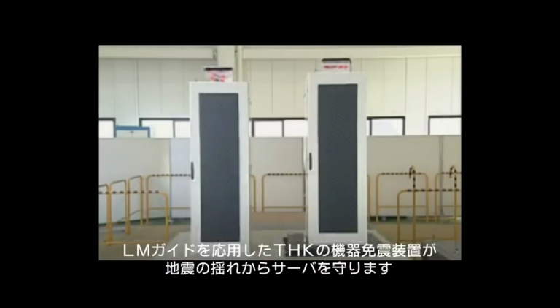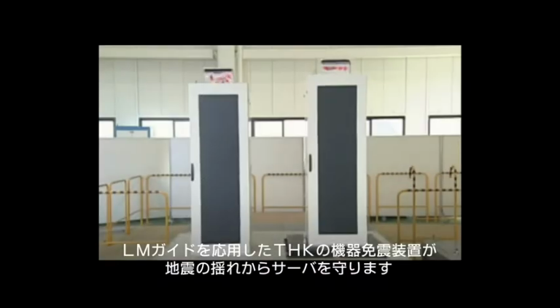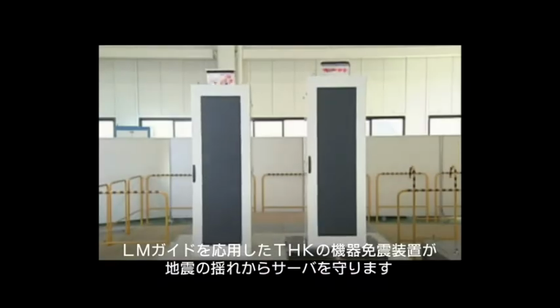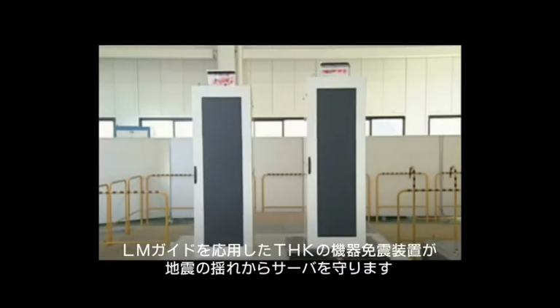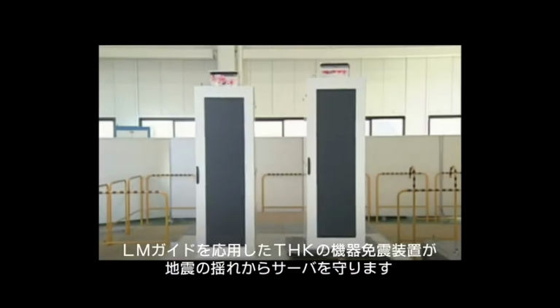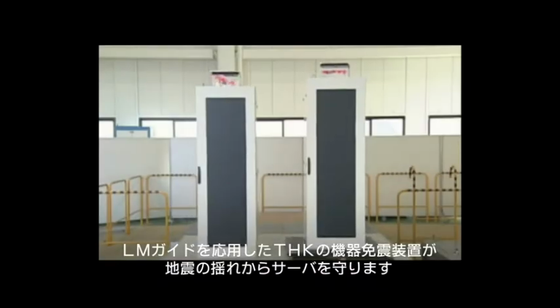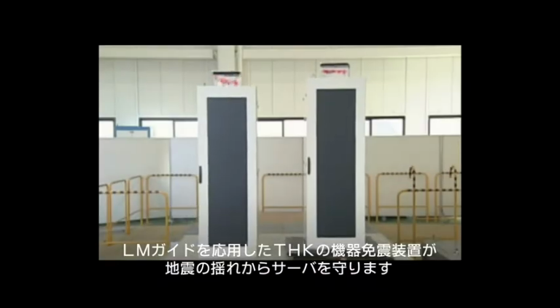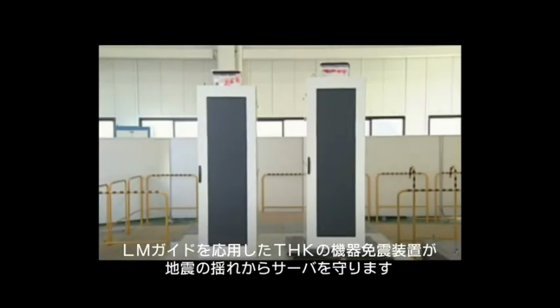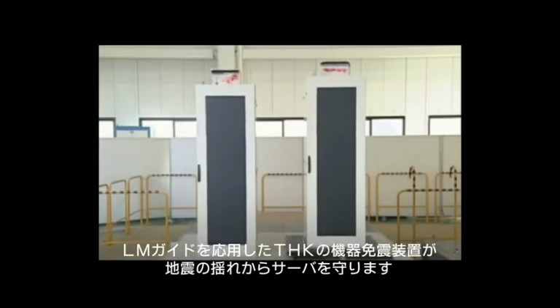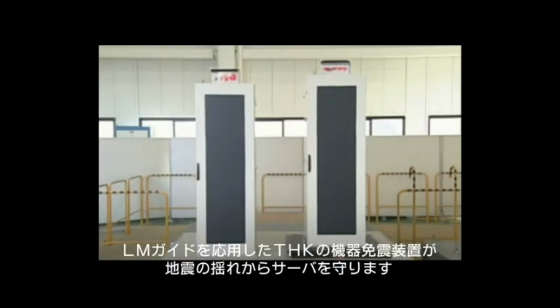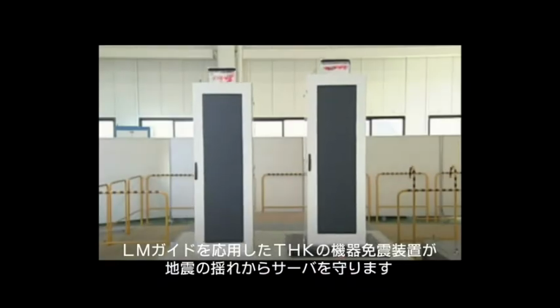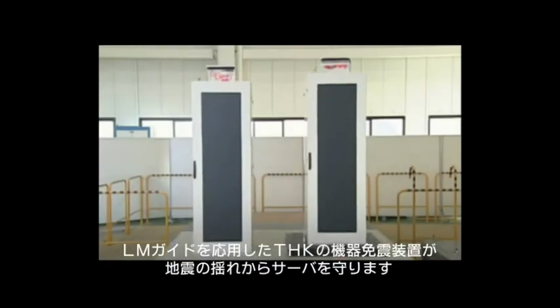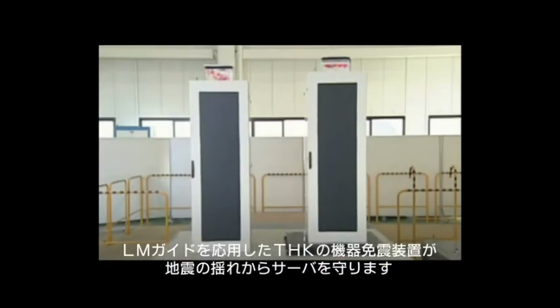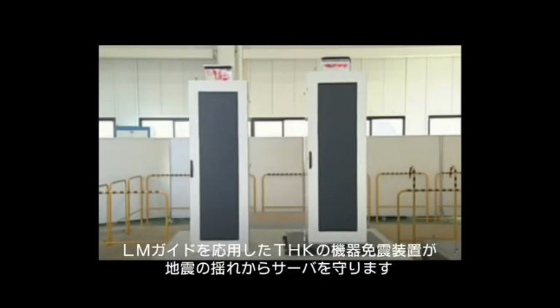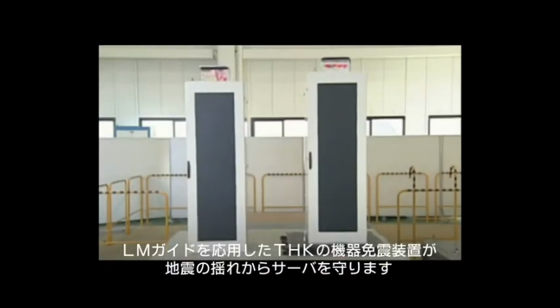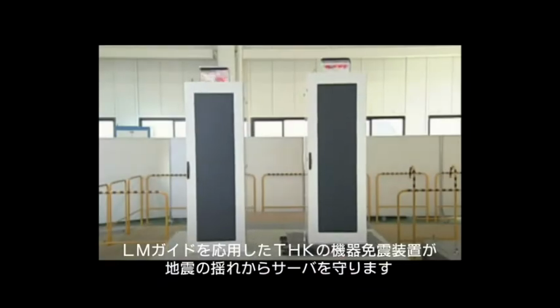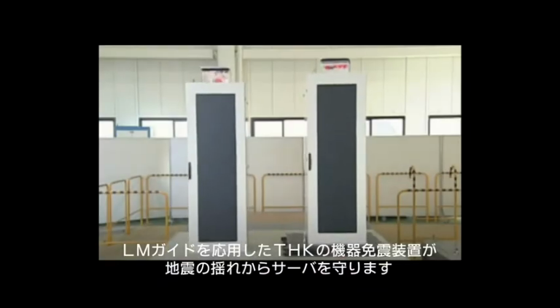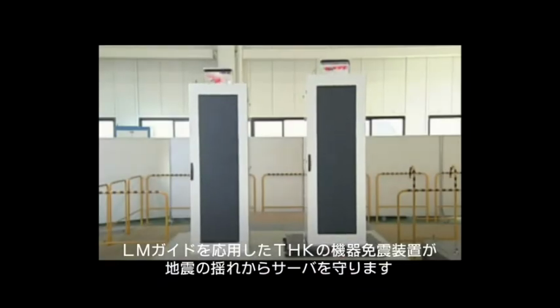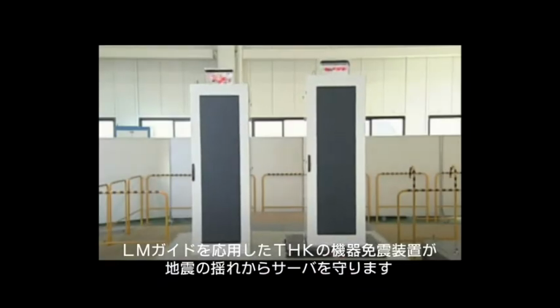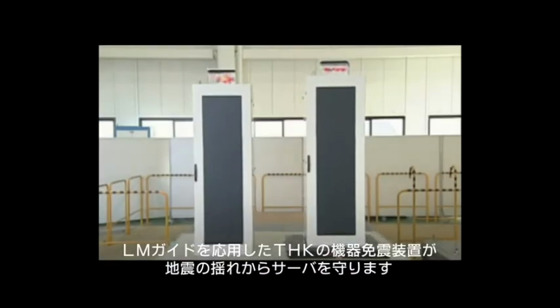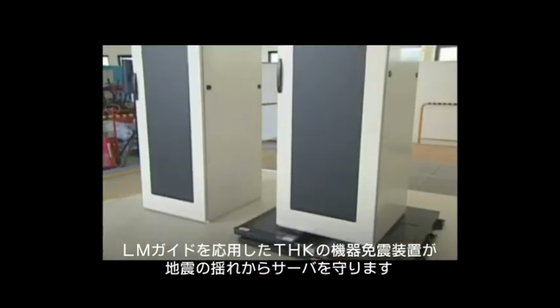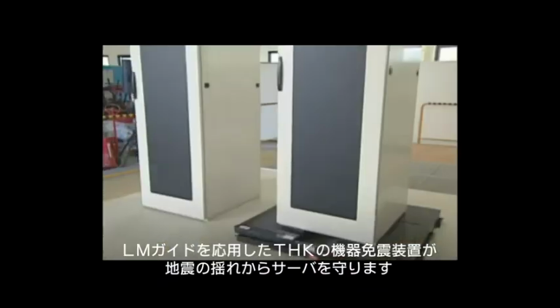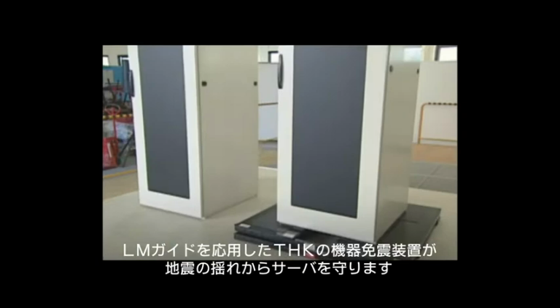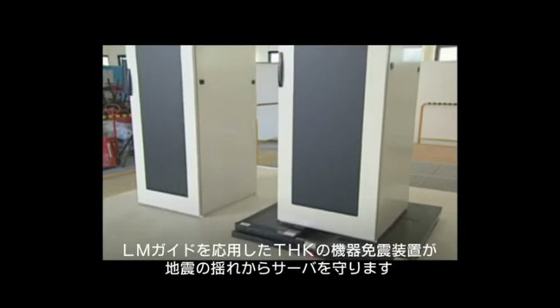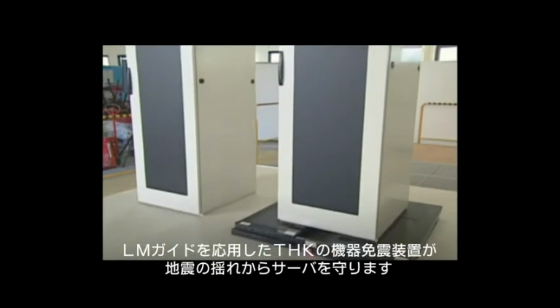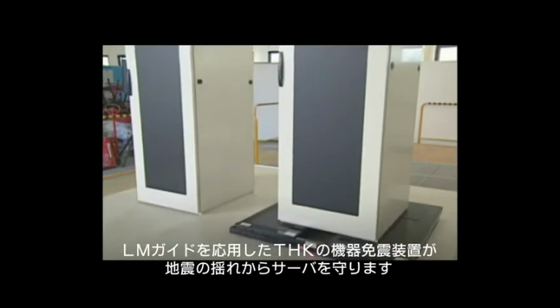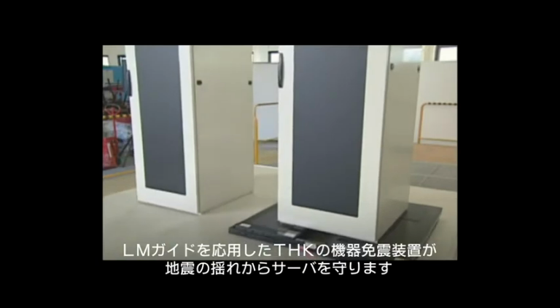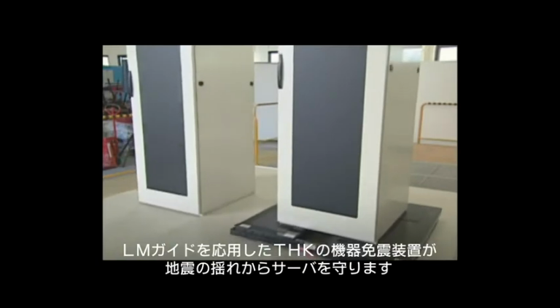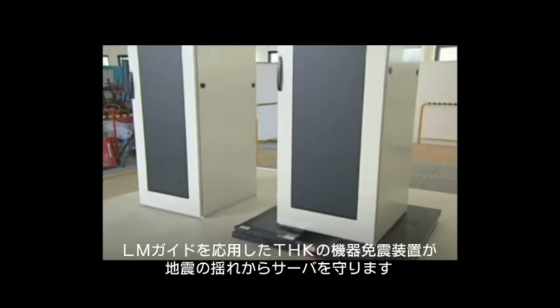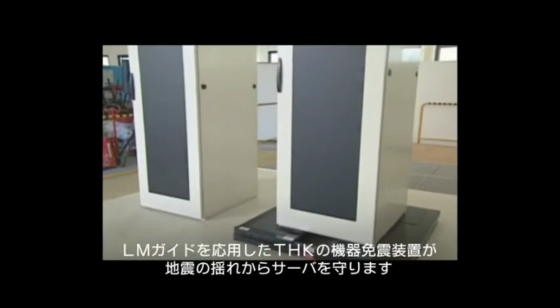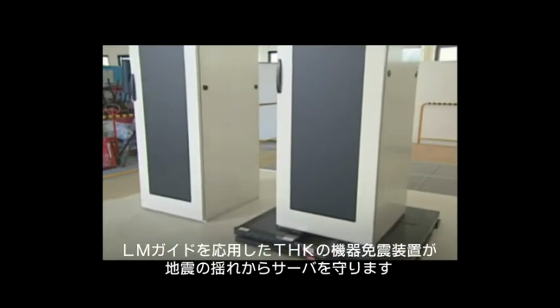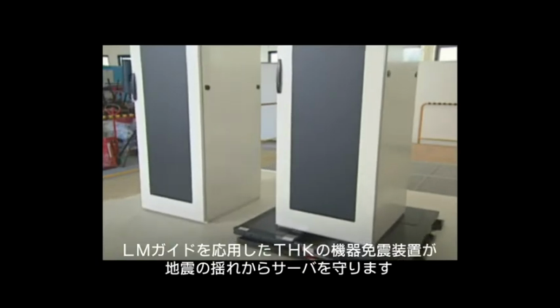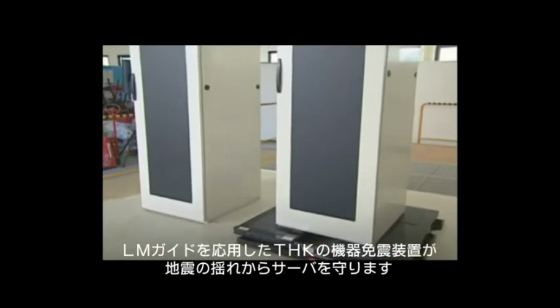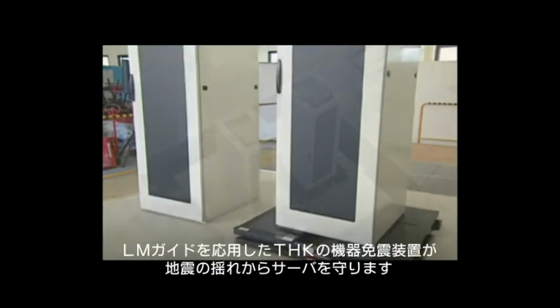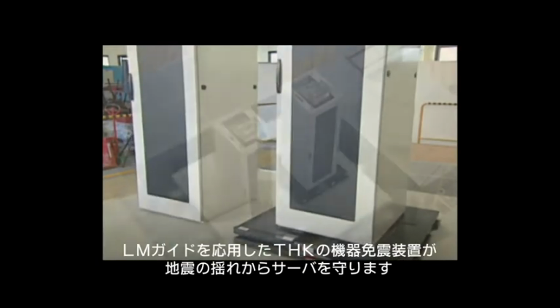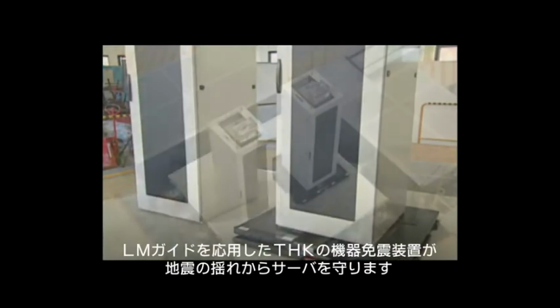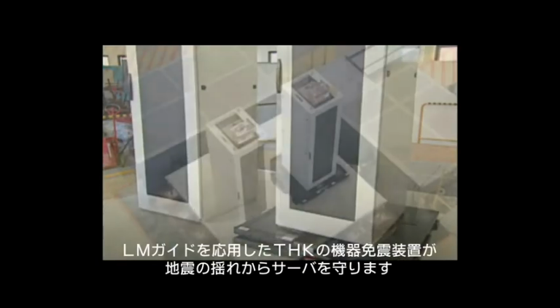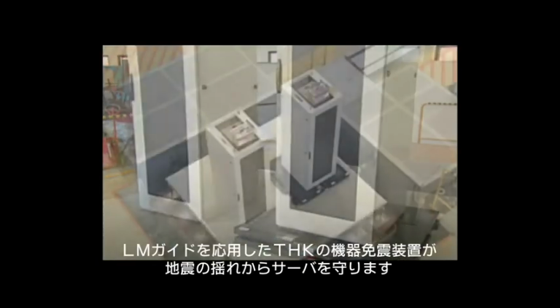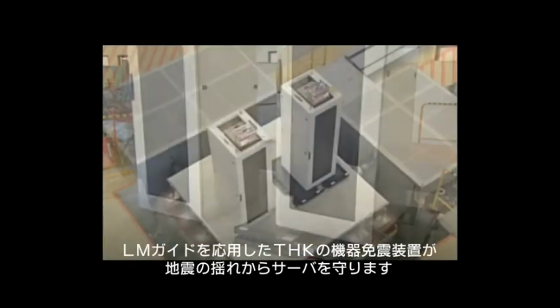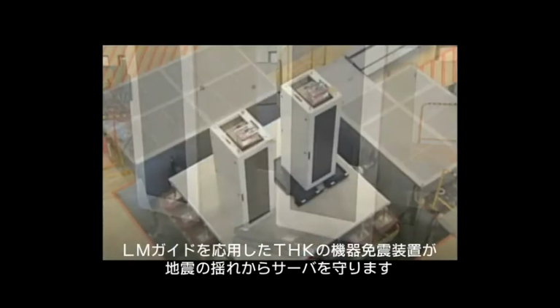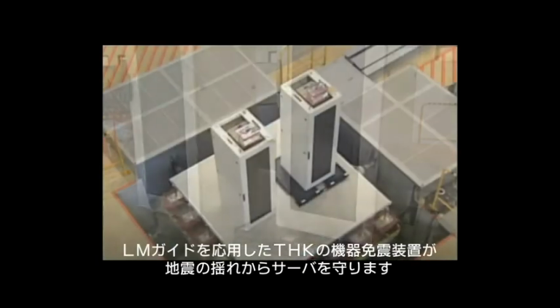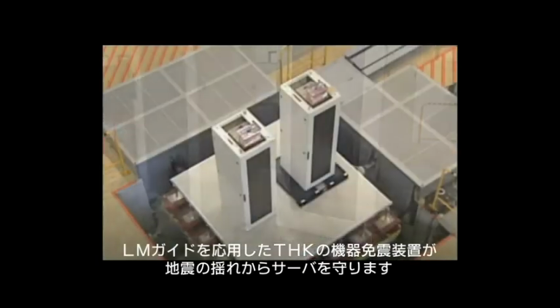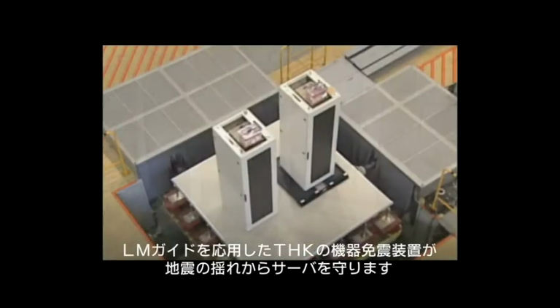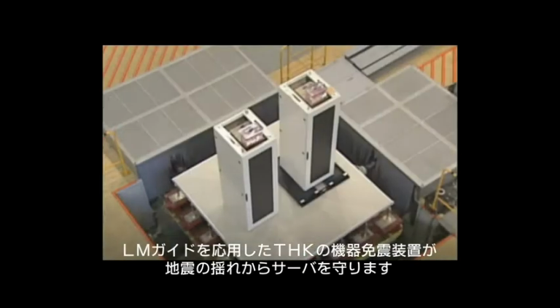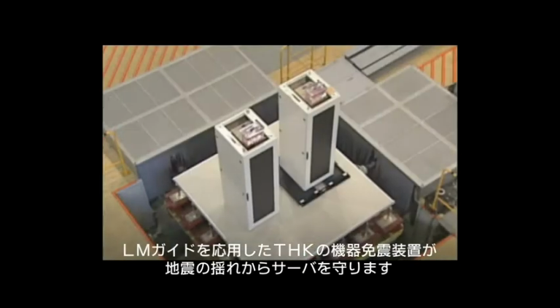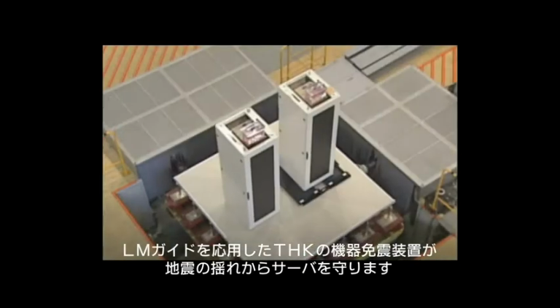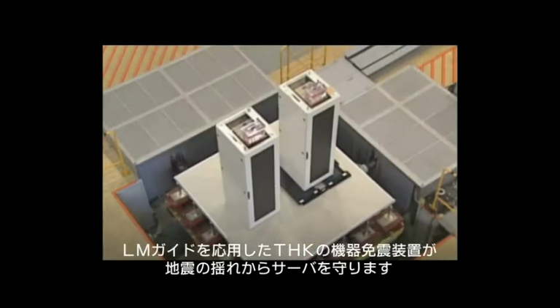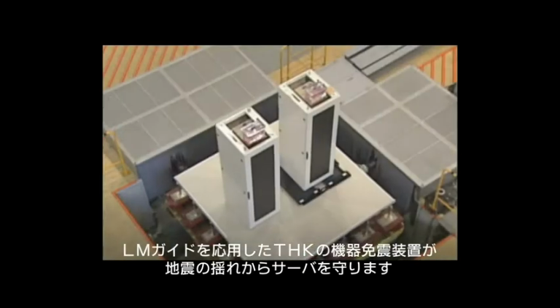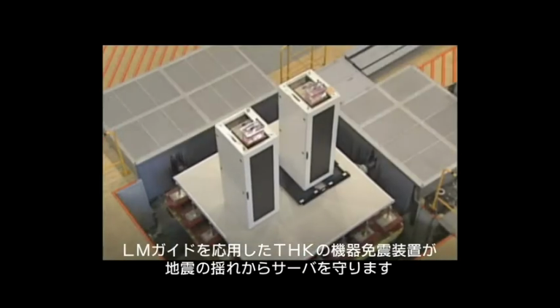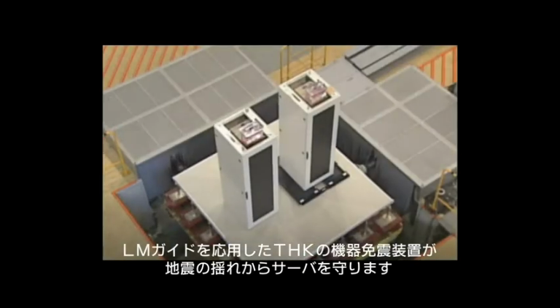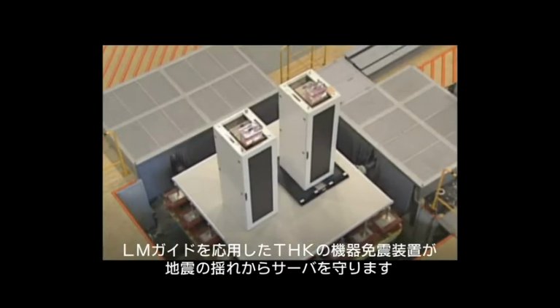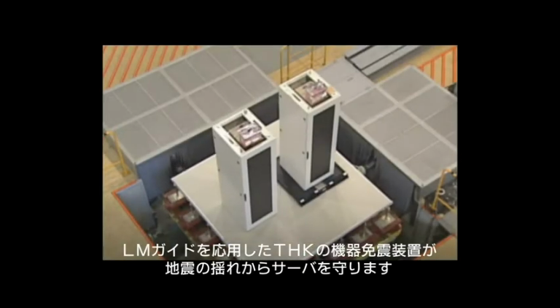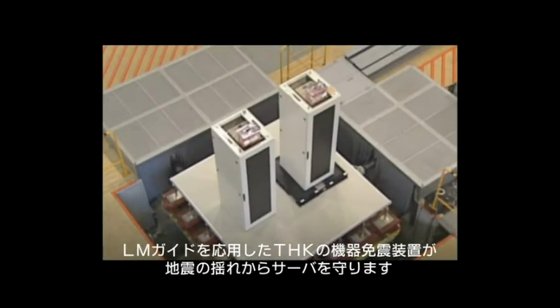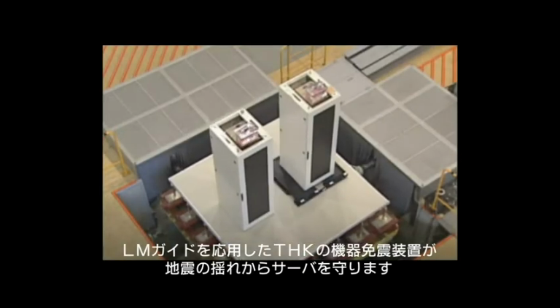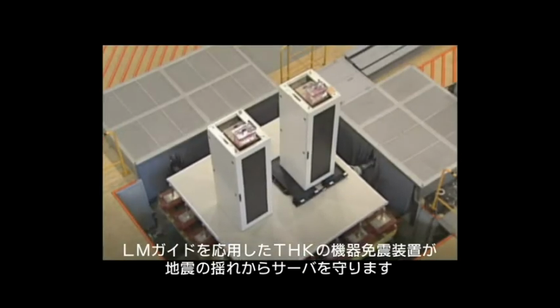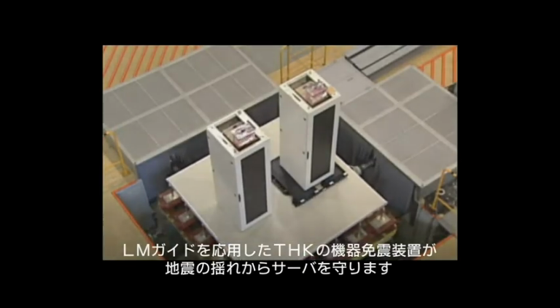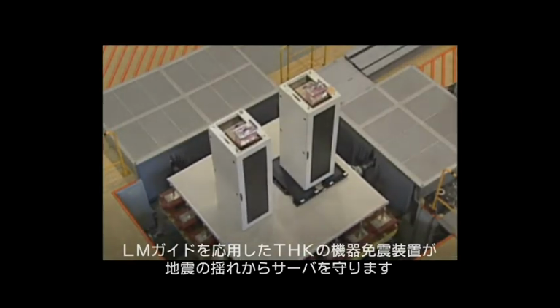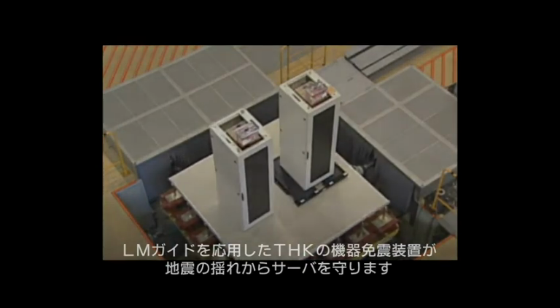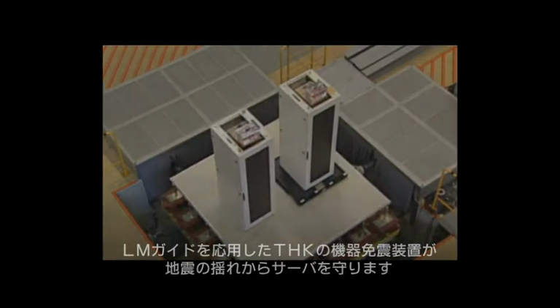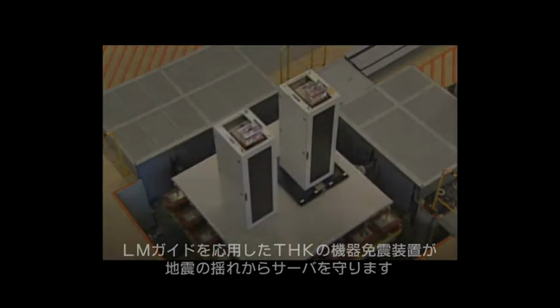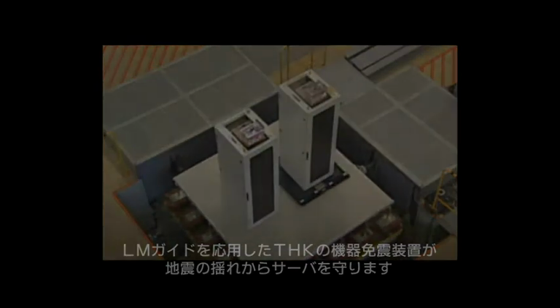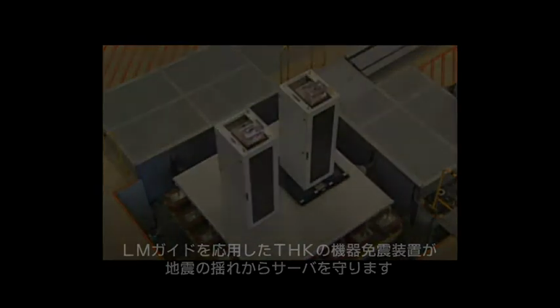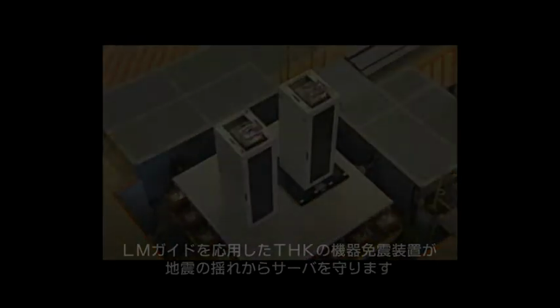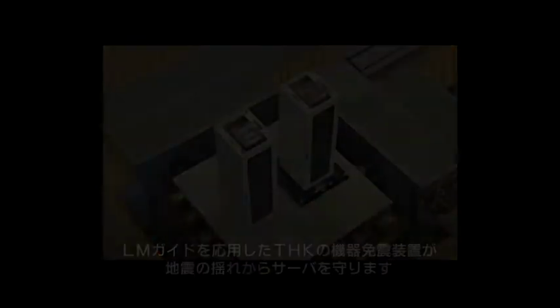THK seismic isolation systems, equipped with LM guides, protect server computers from seismic tremors.